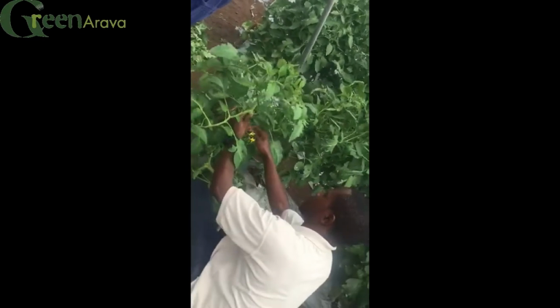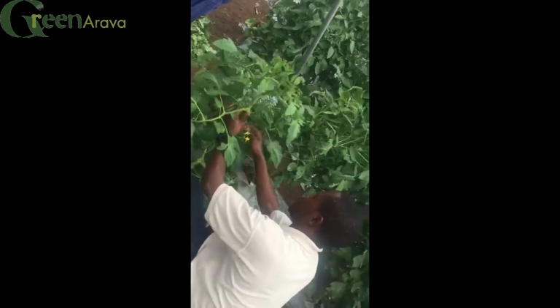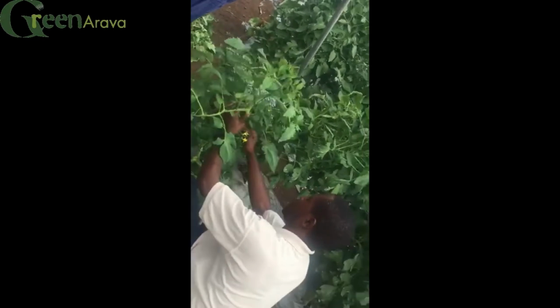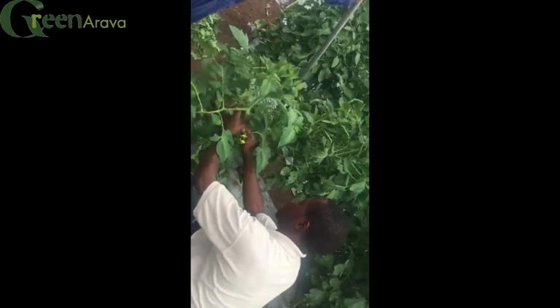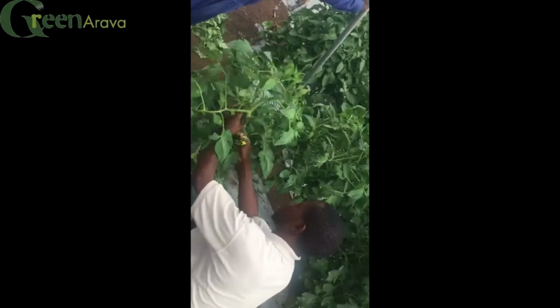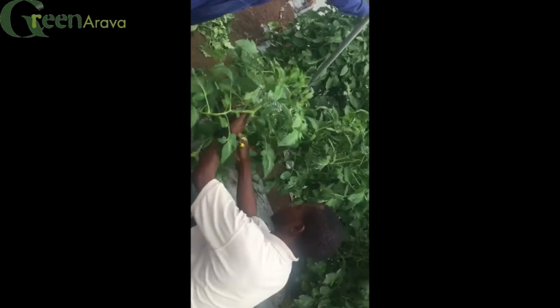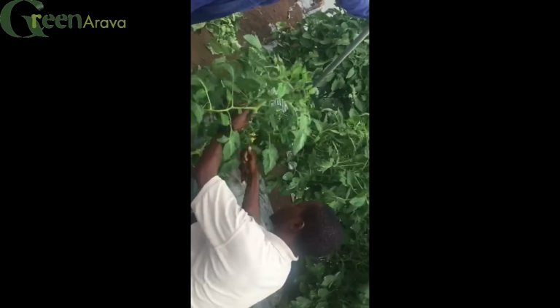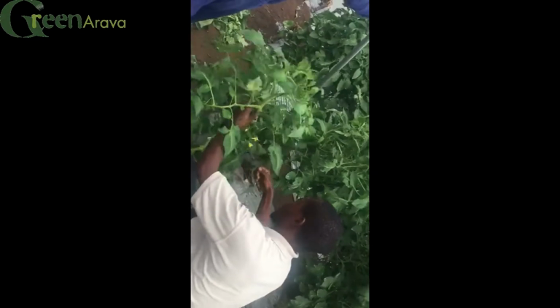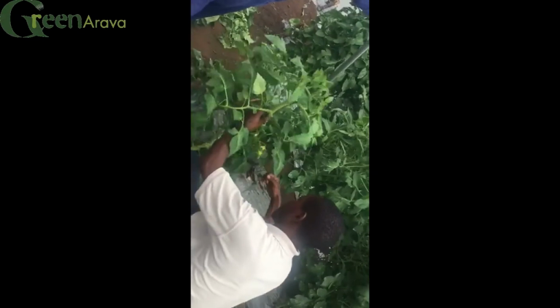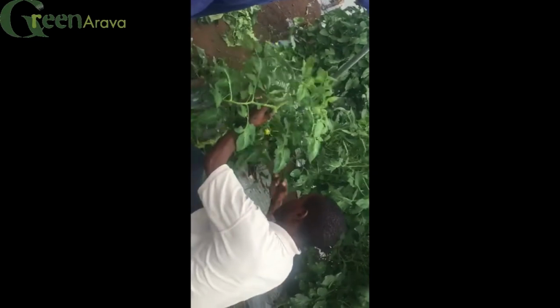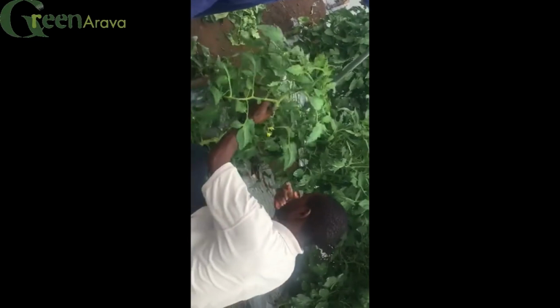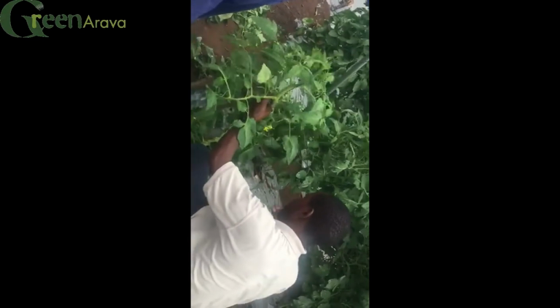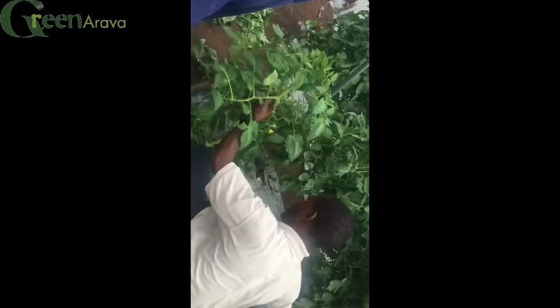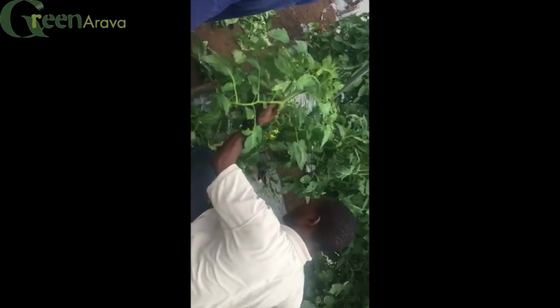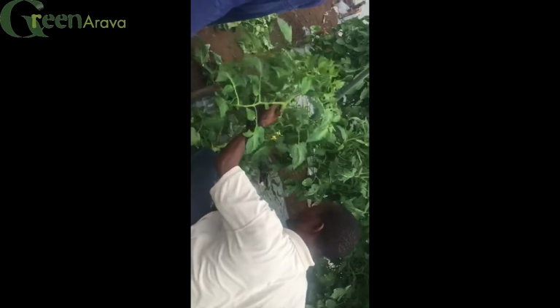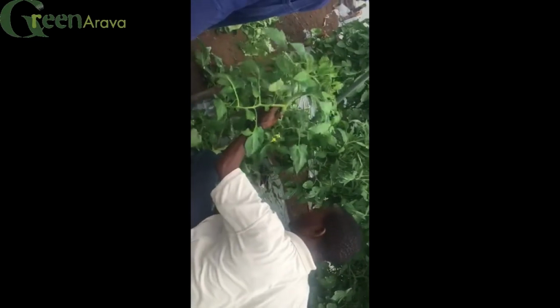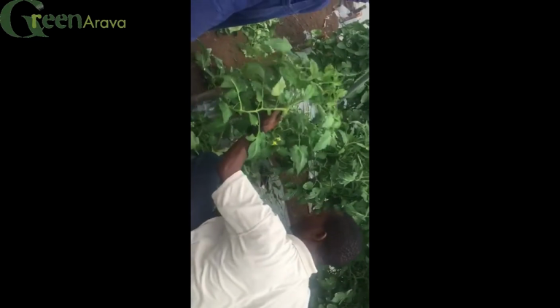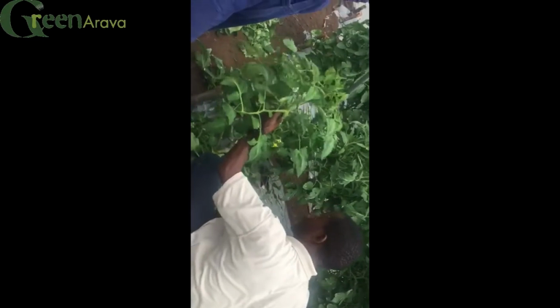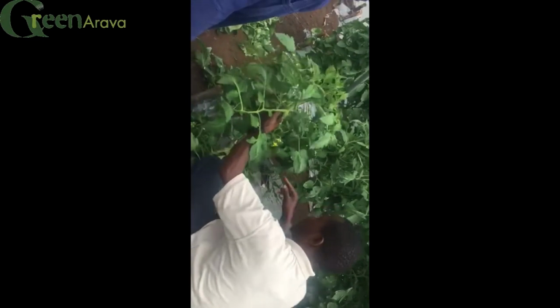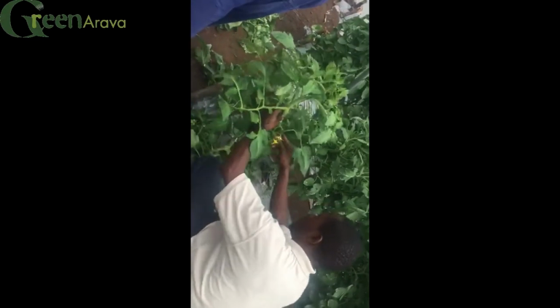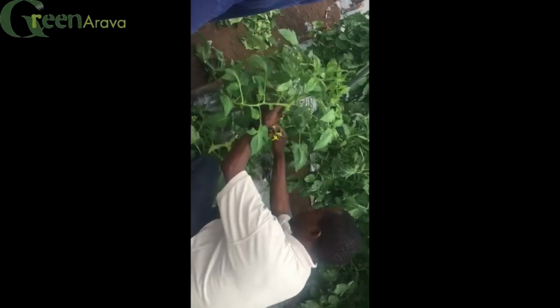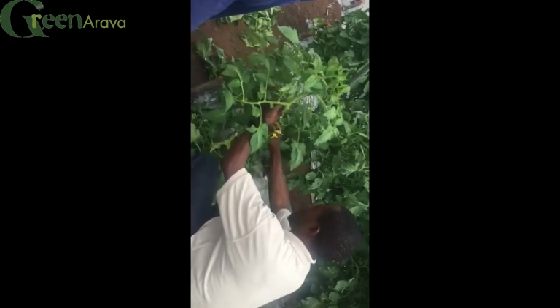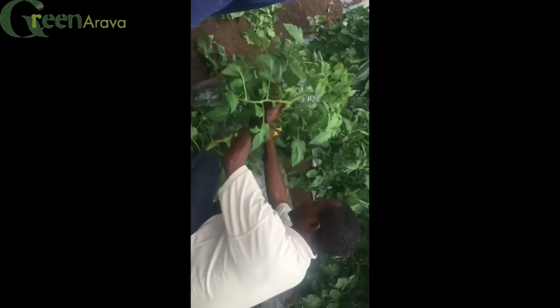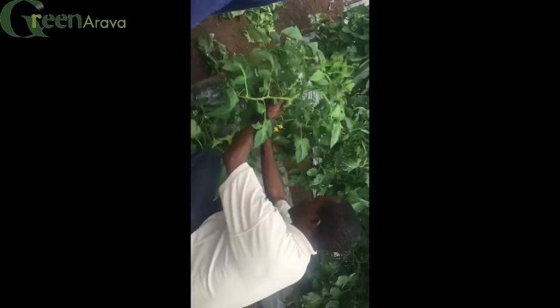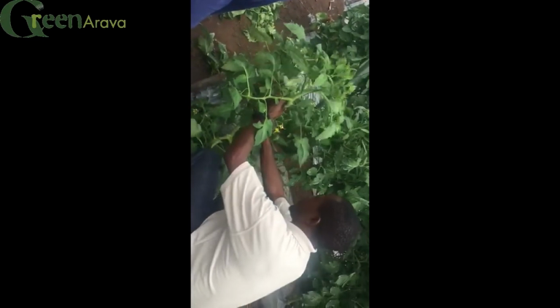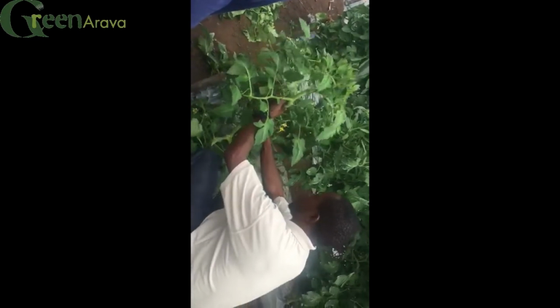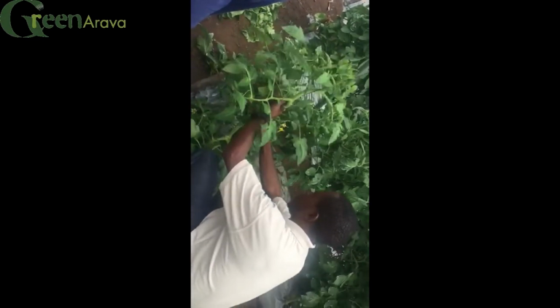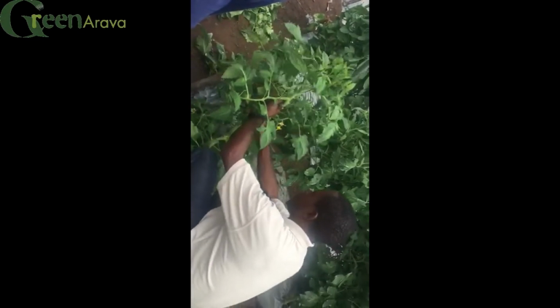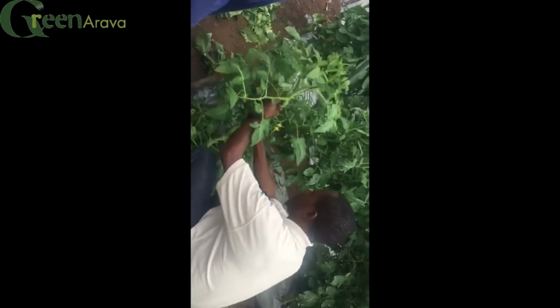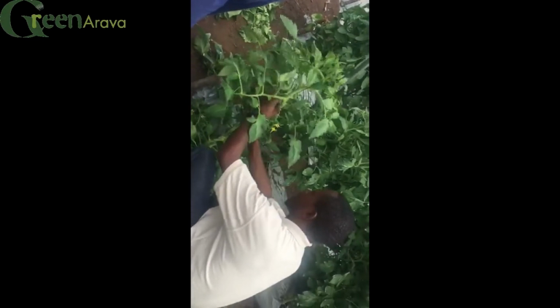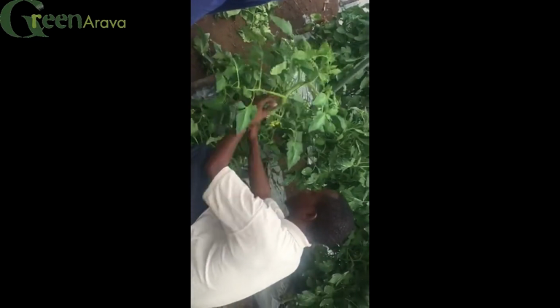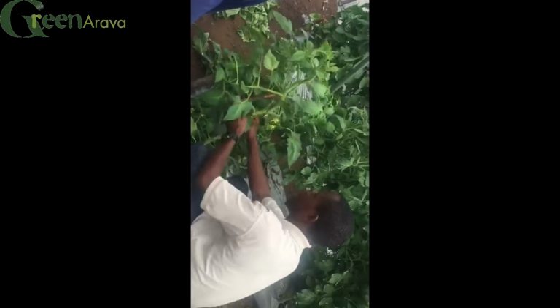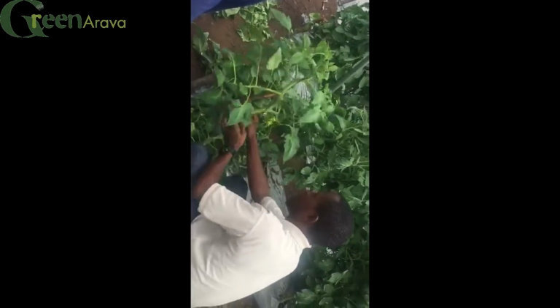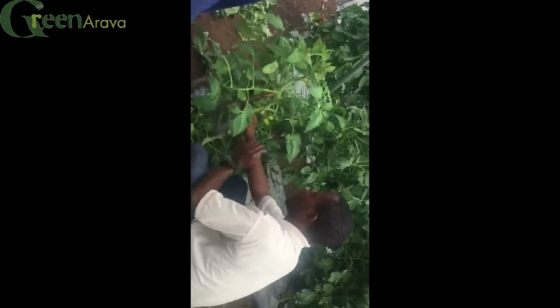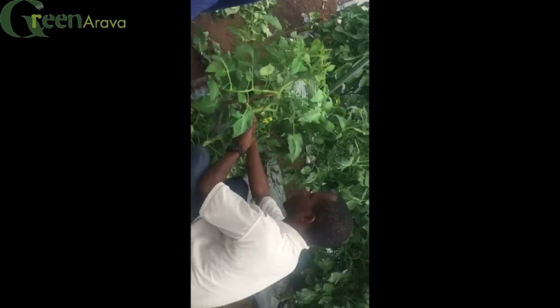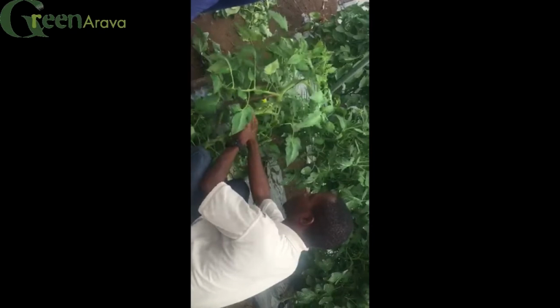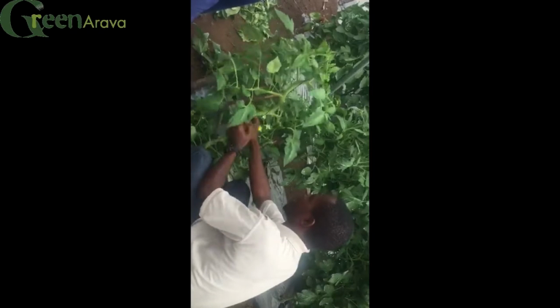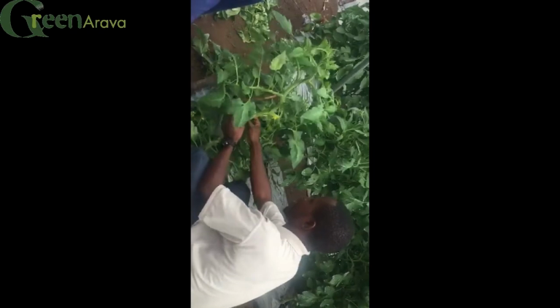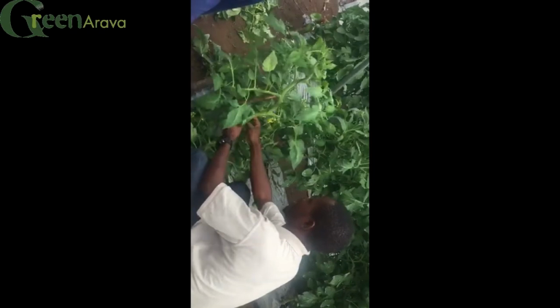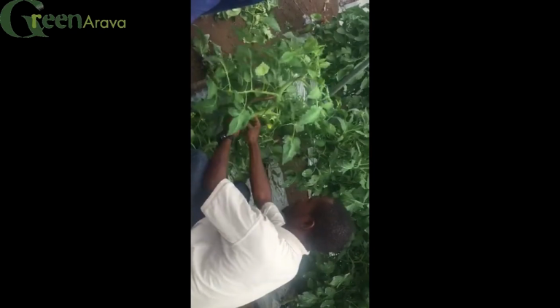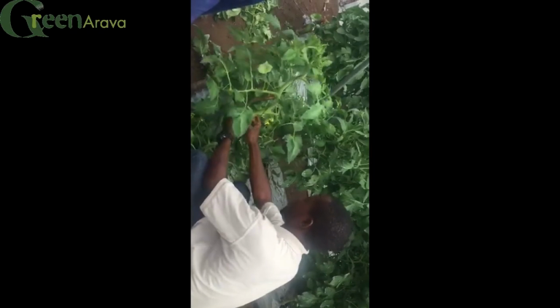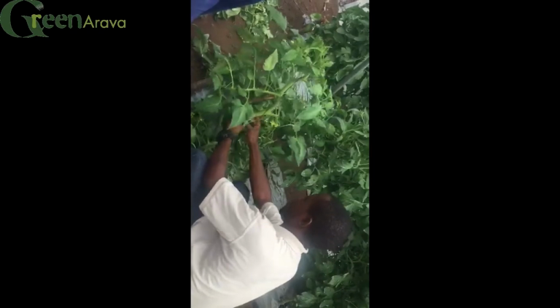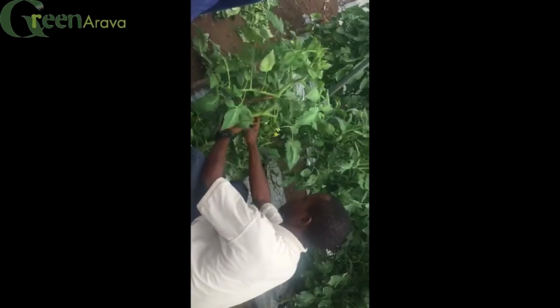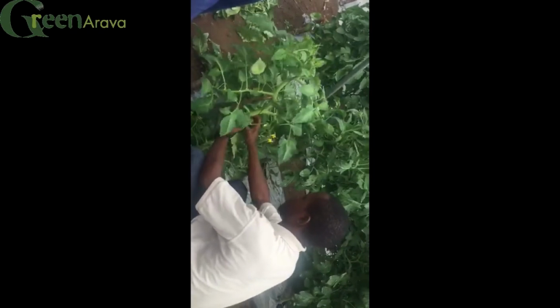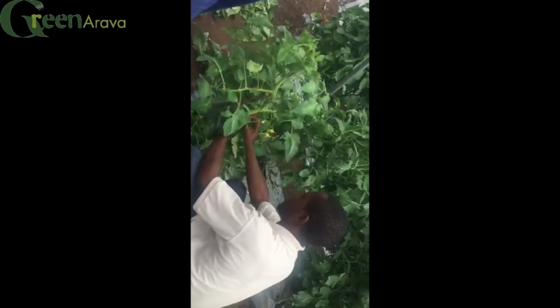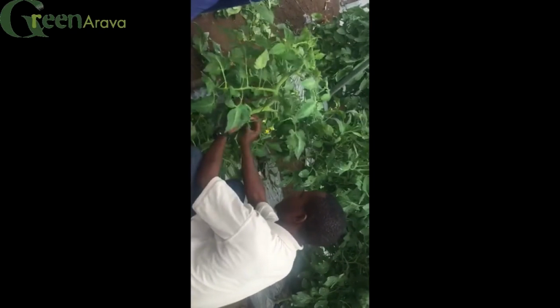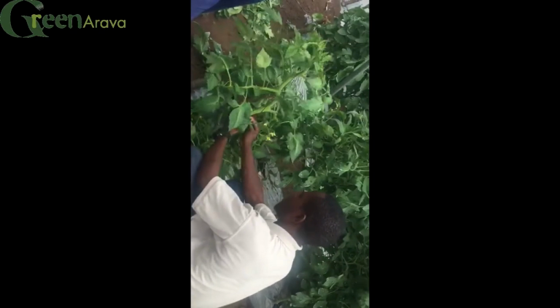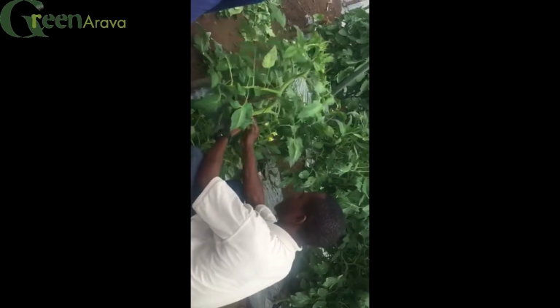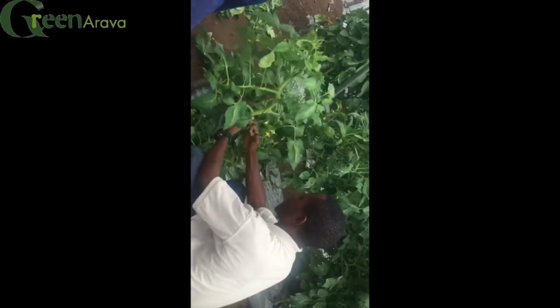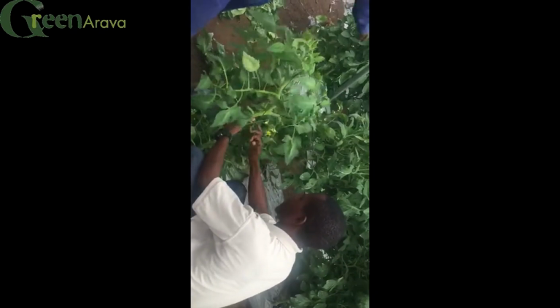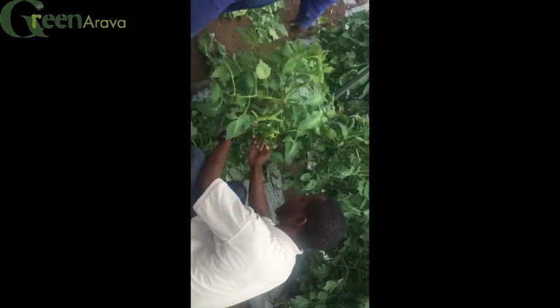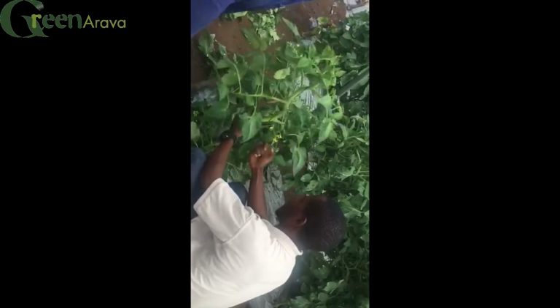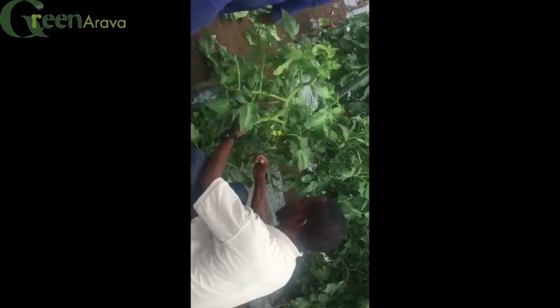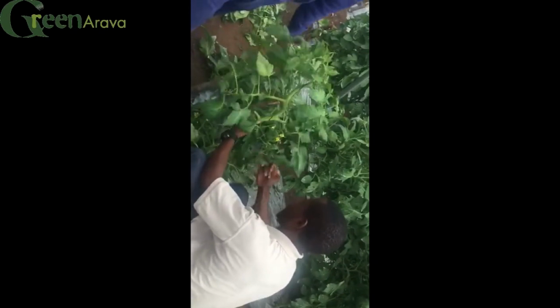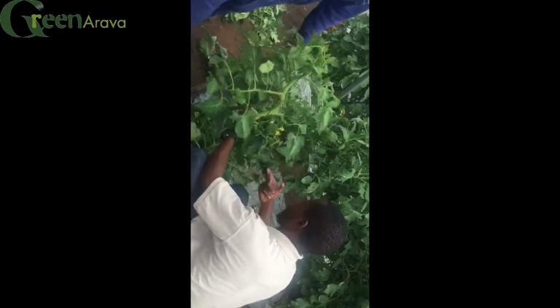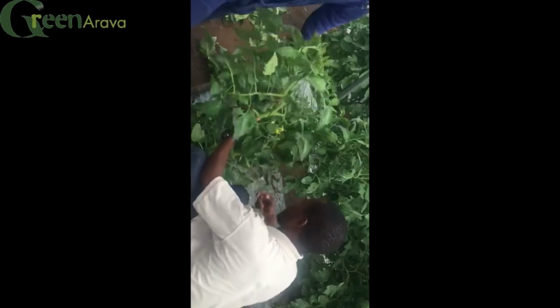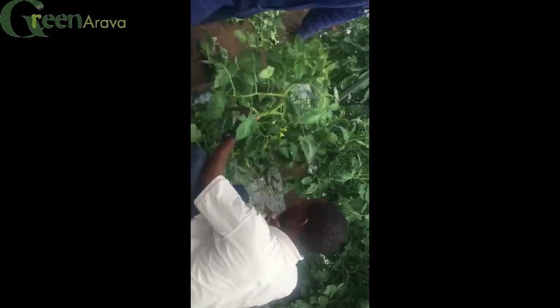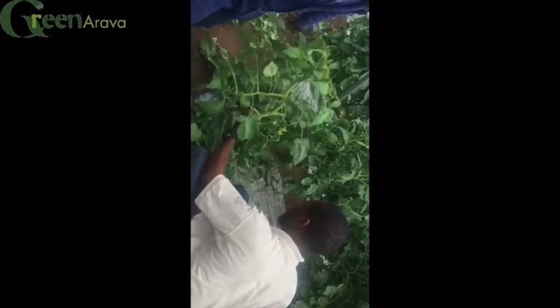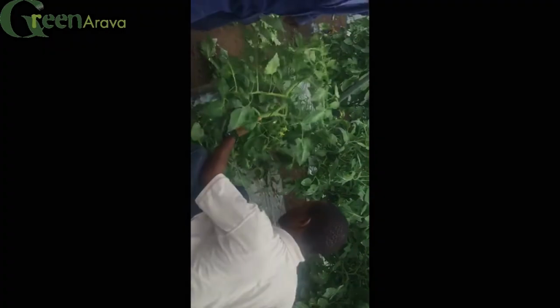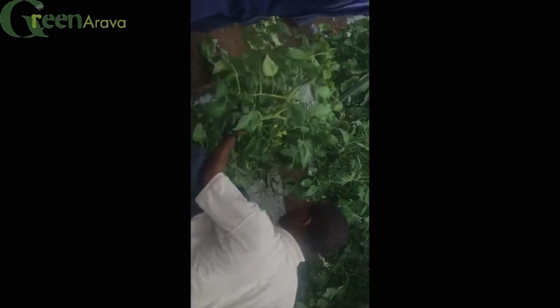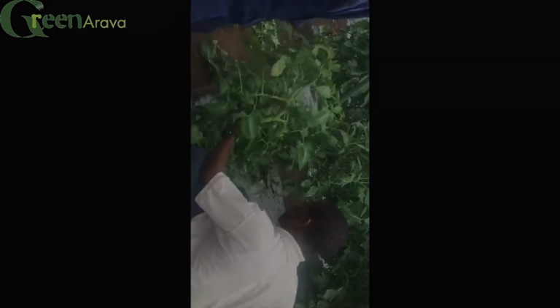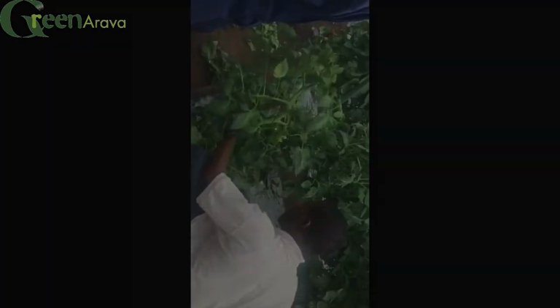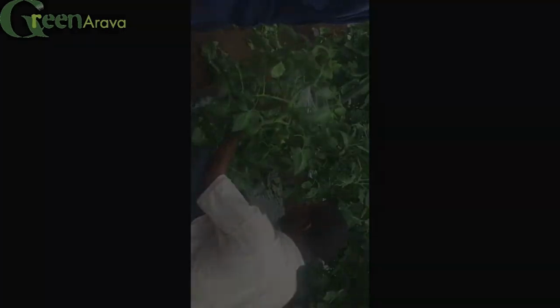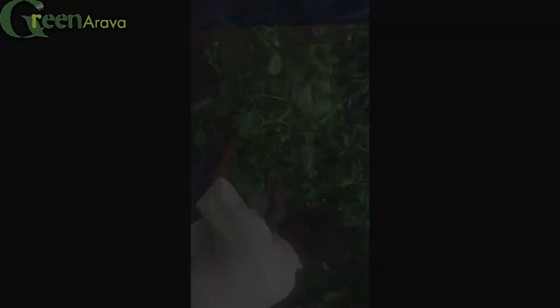So technically, the cucumber is going to be exactly where it is rising from — where it is rising from.